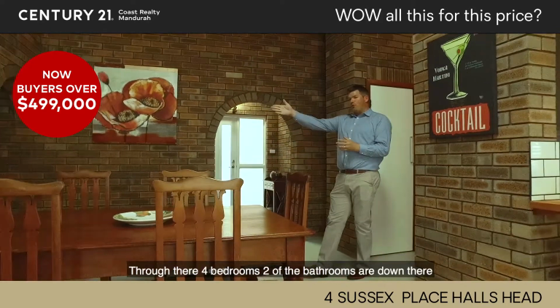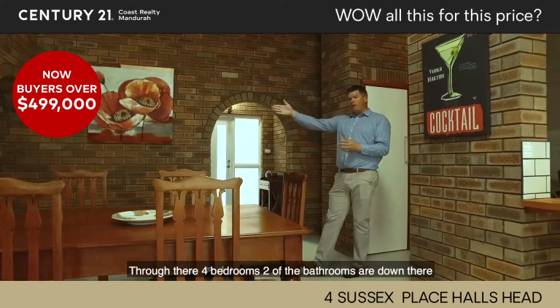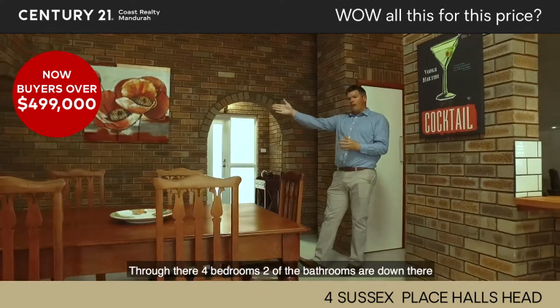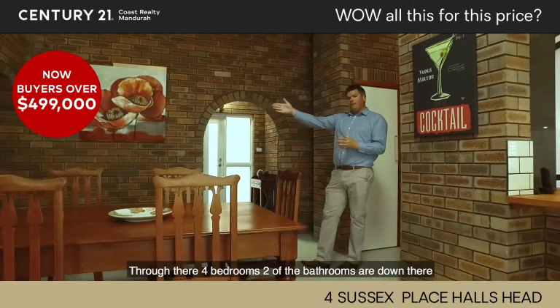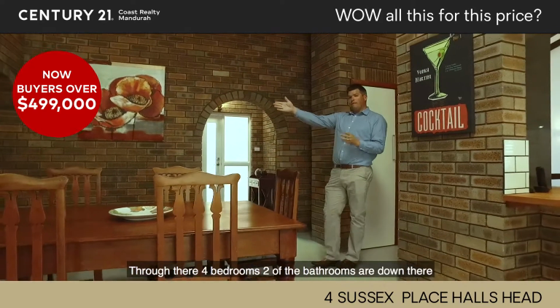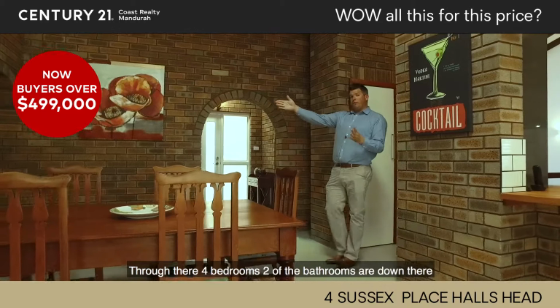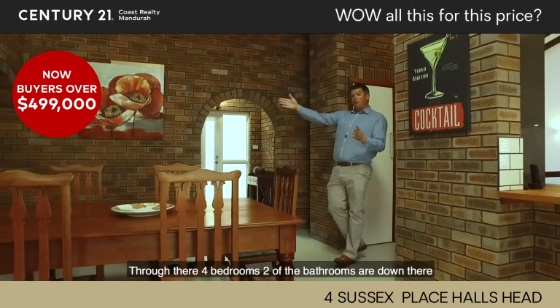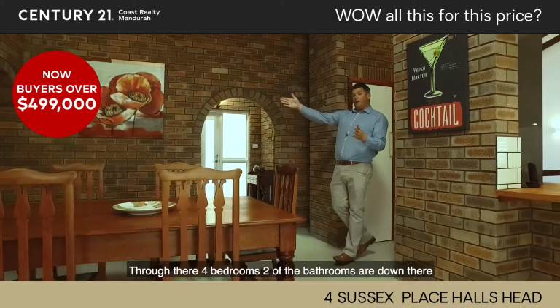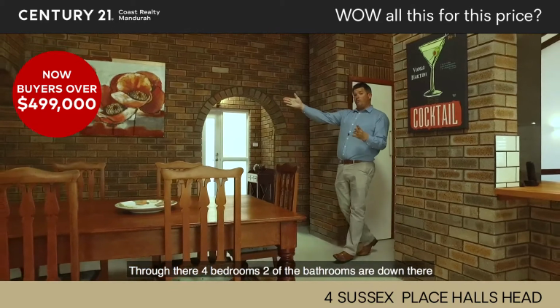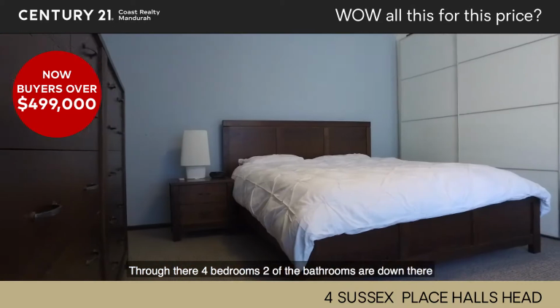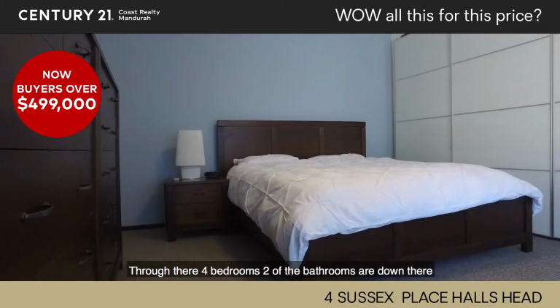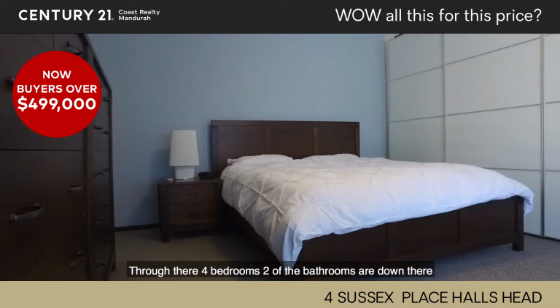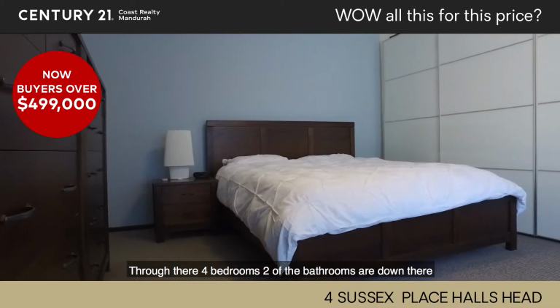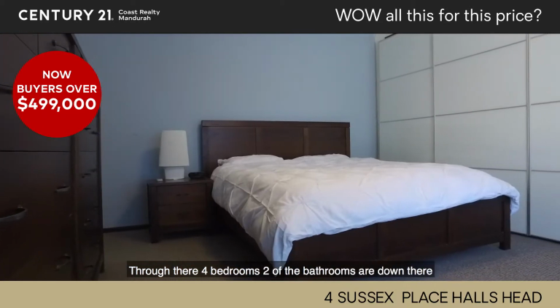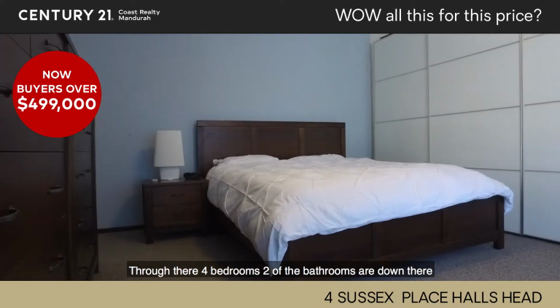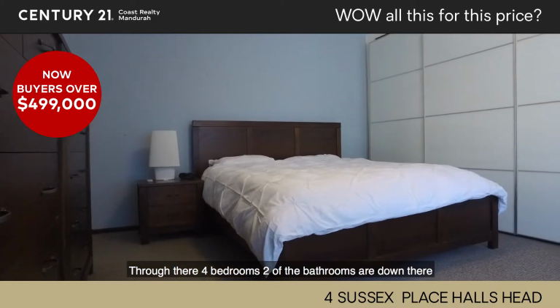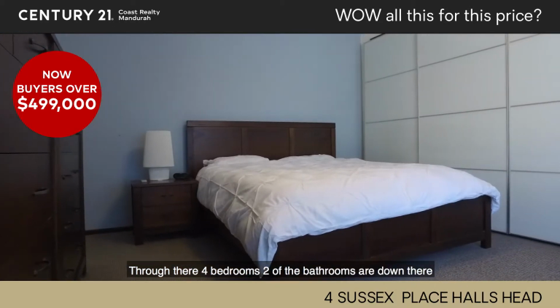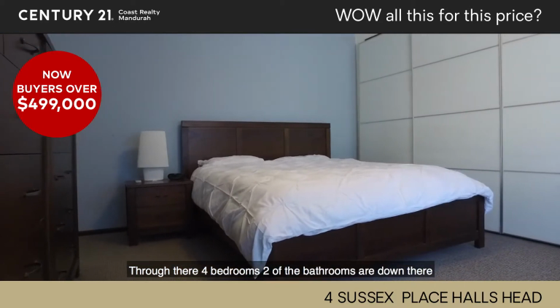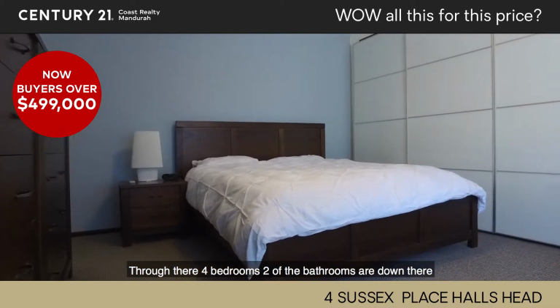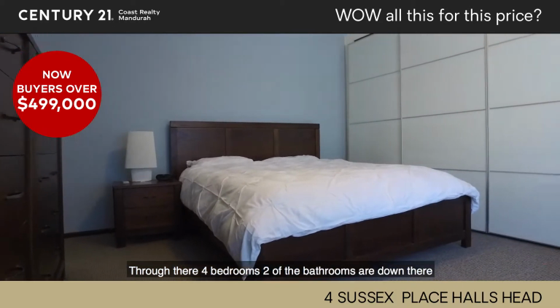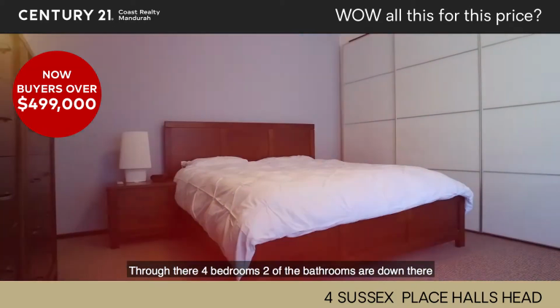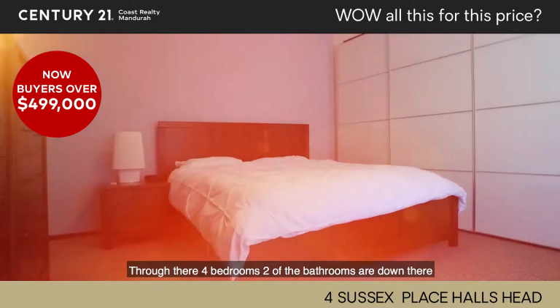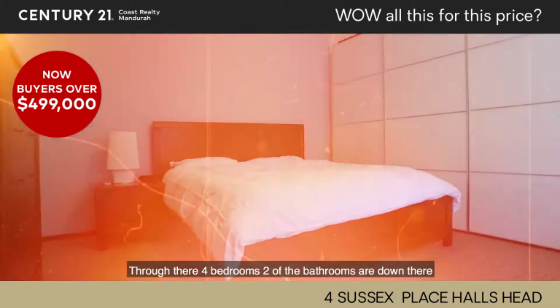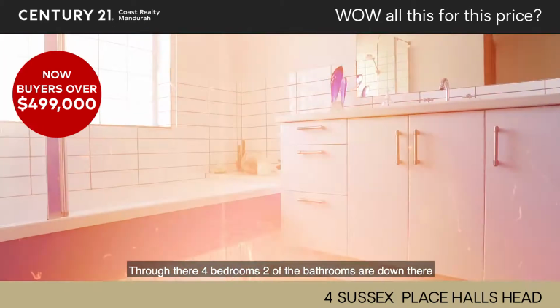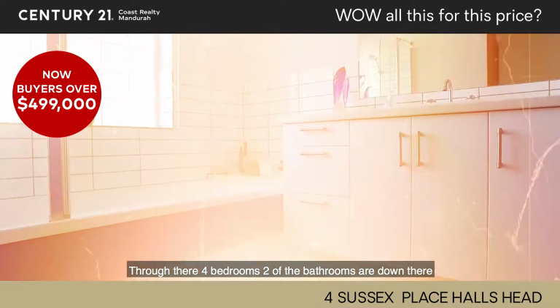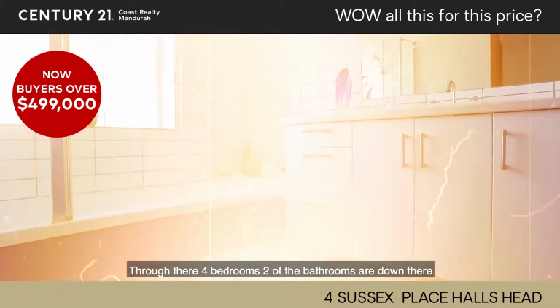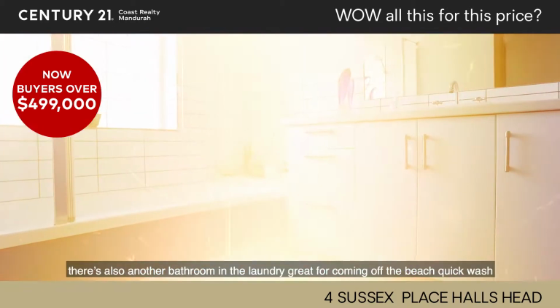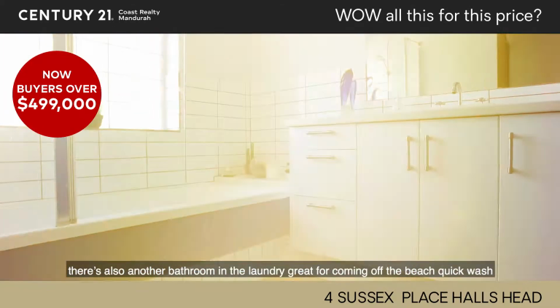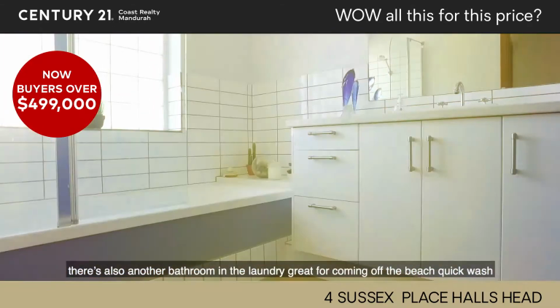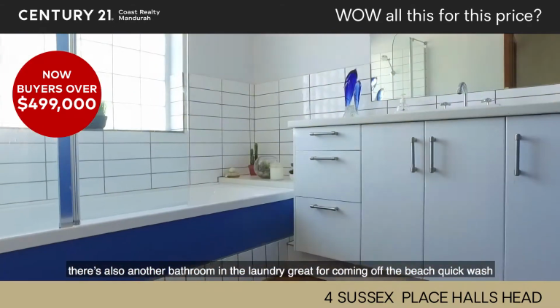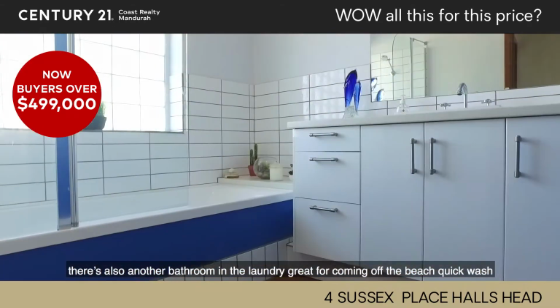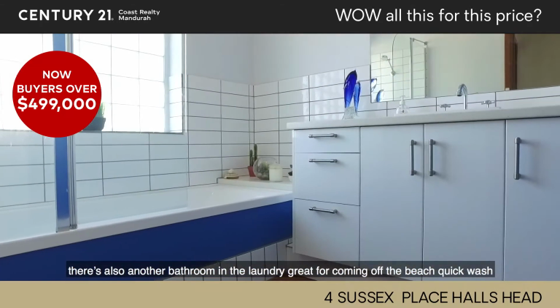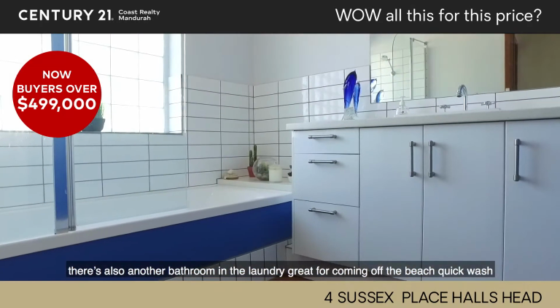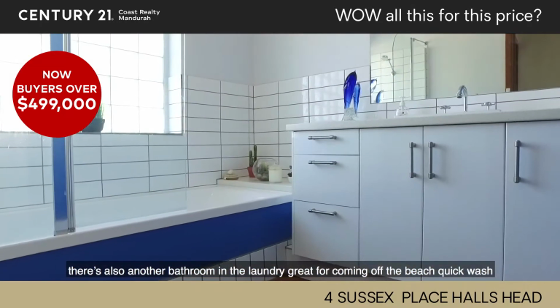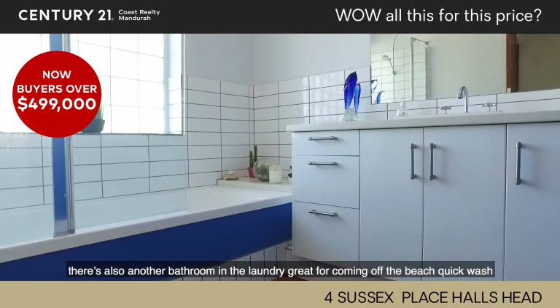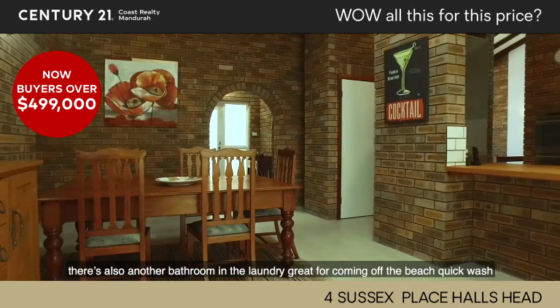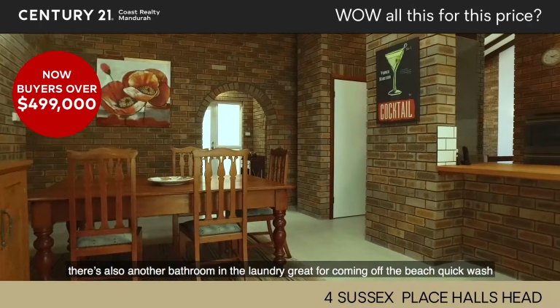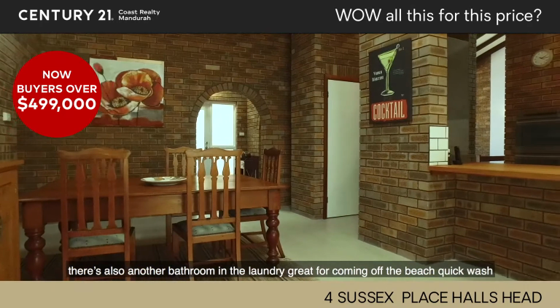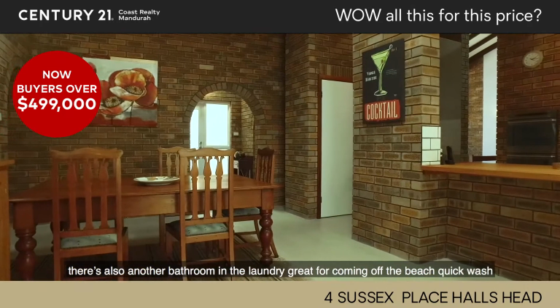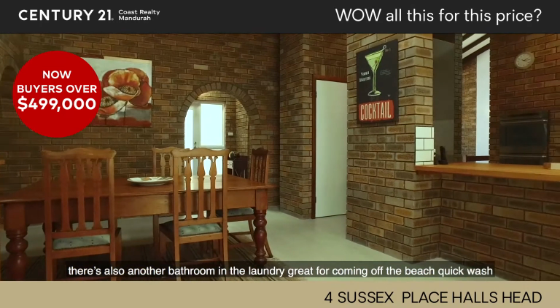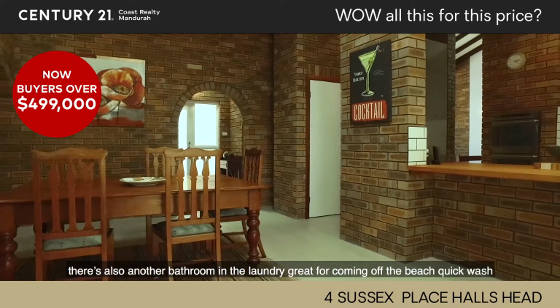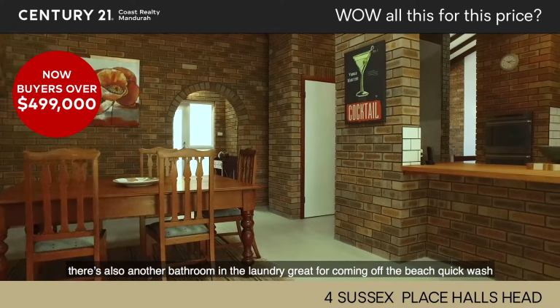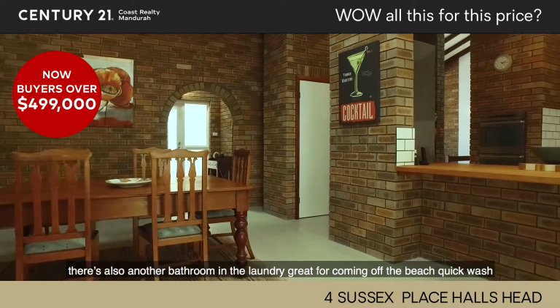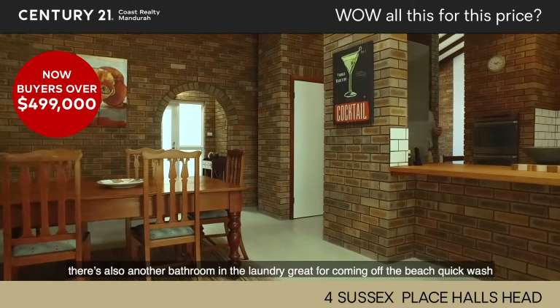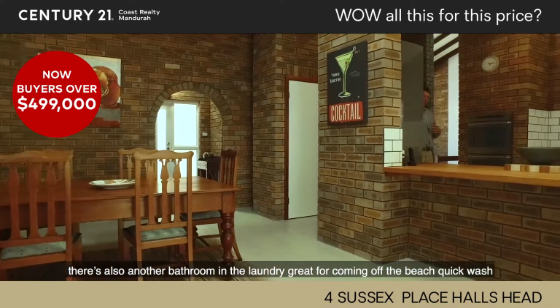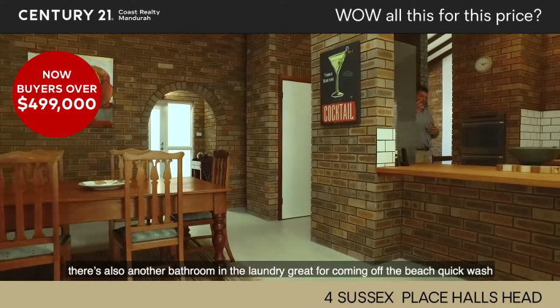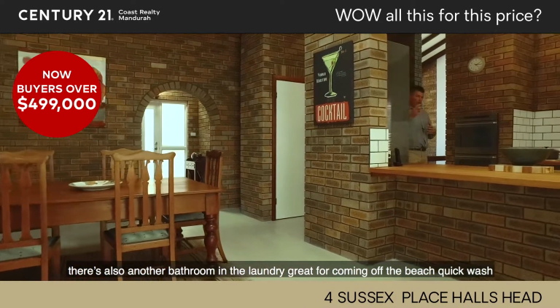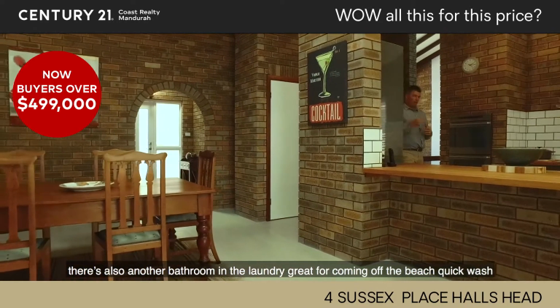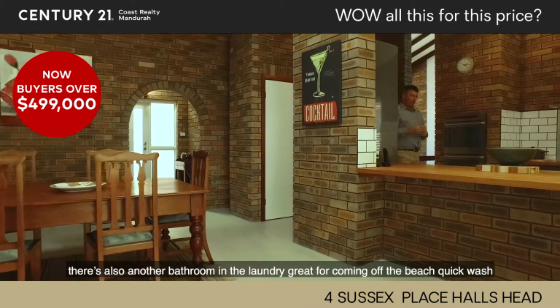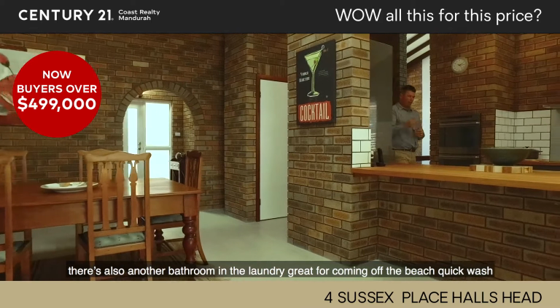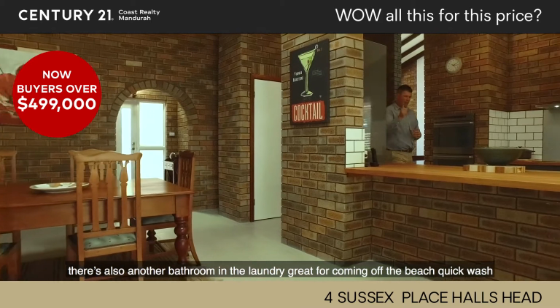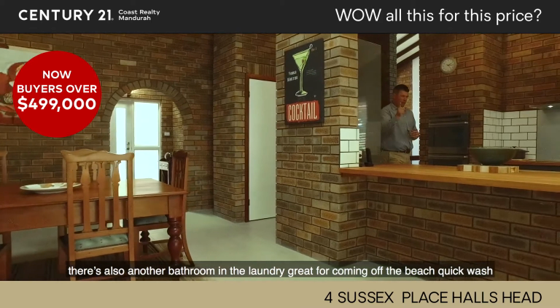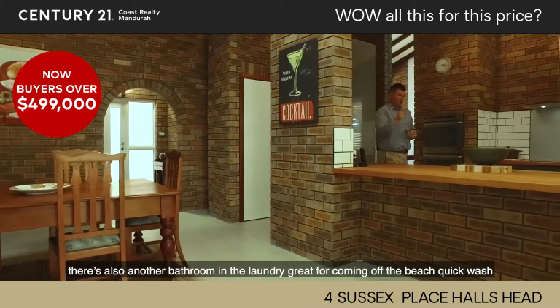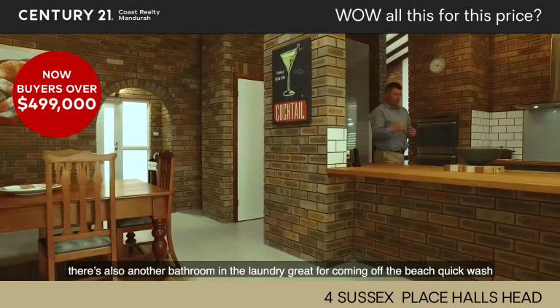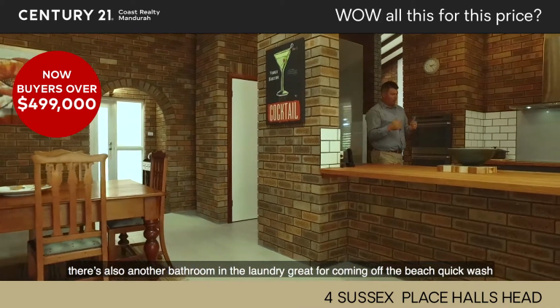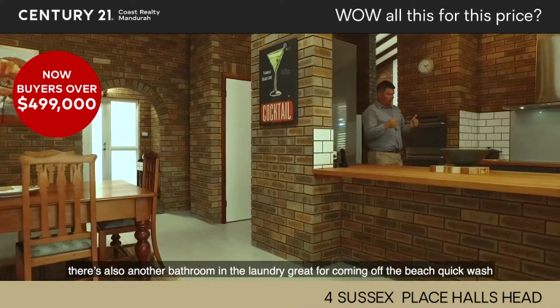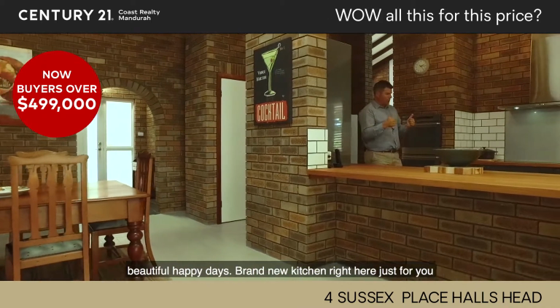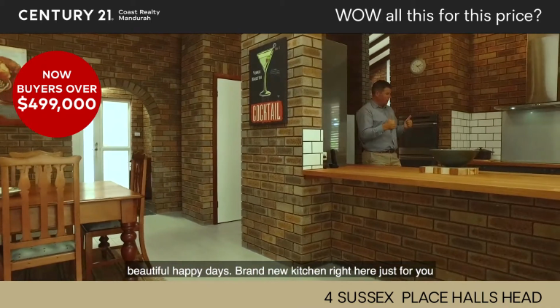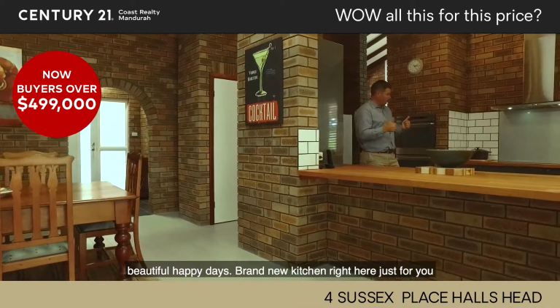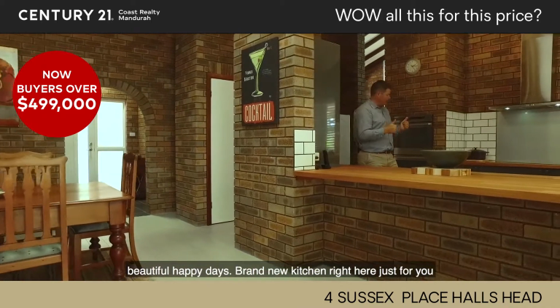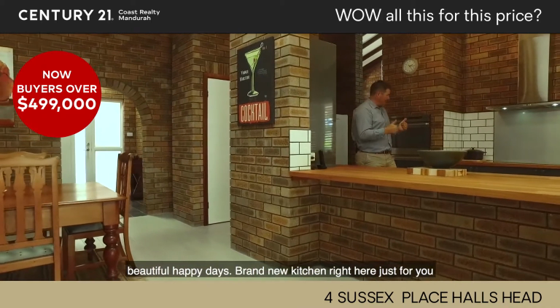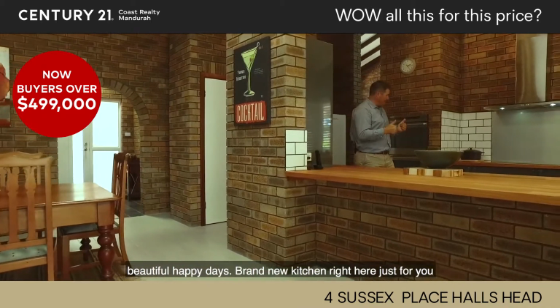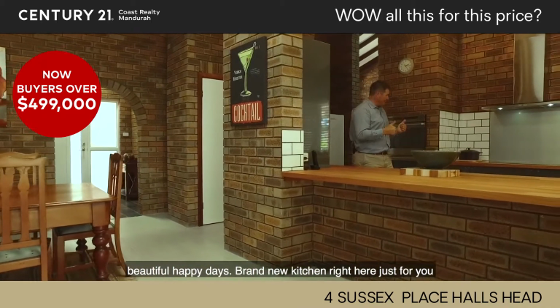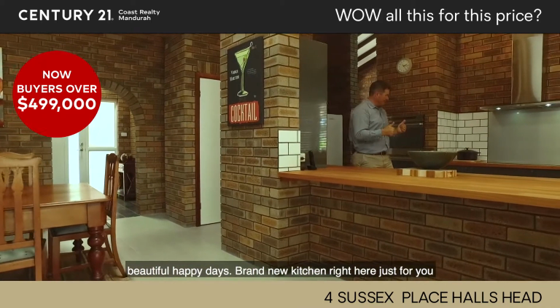Through there, four bedrooms — two of the bathrooms are down there. There's also another bathroom in the laundry, which is great for coming off the beach. Quick wash, beautiful, happy days.